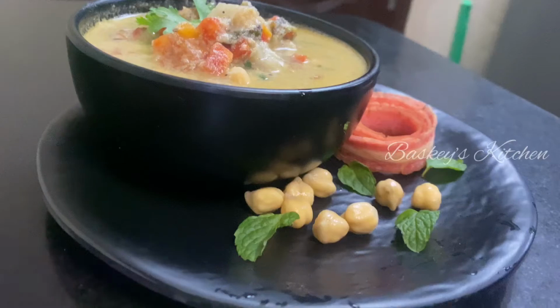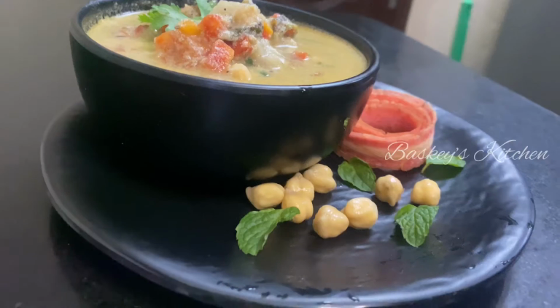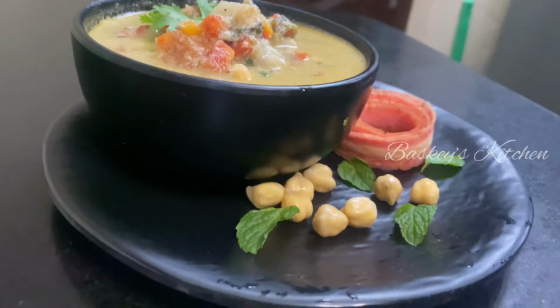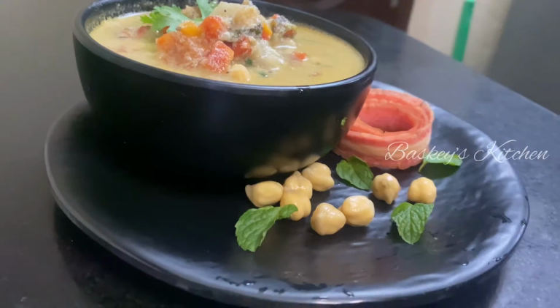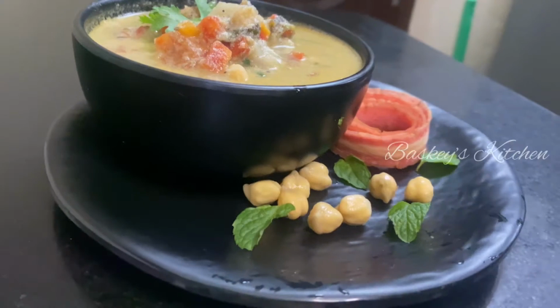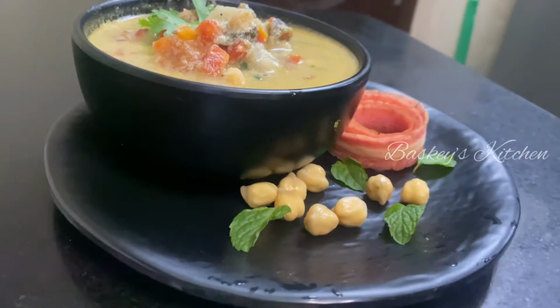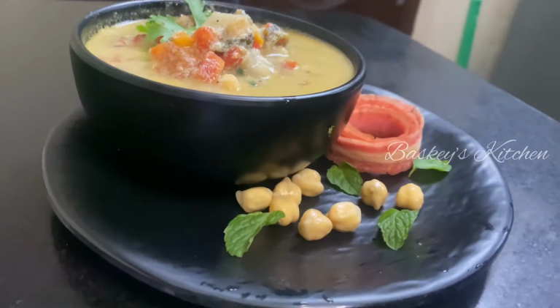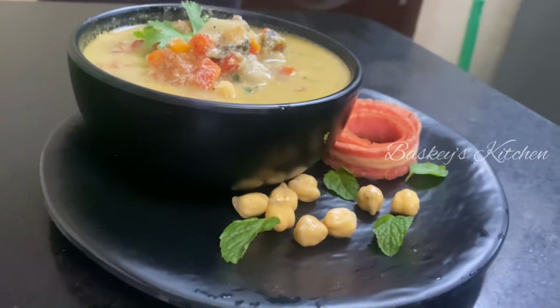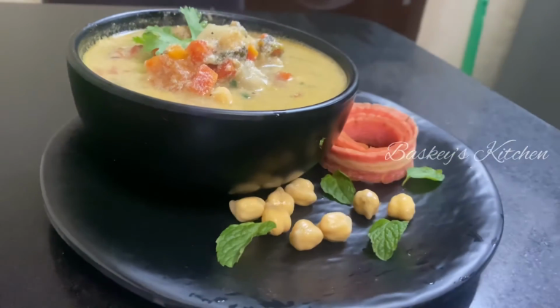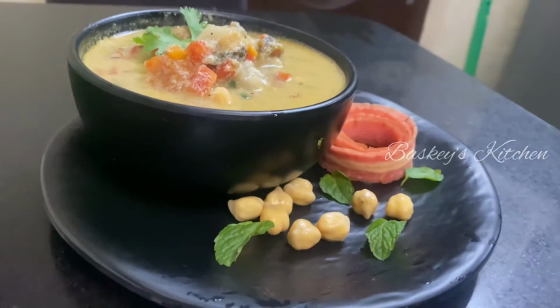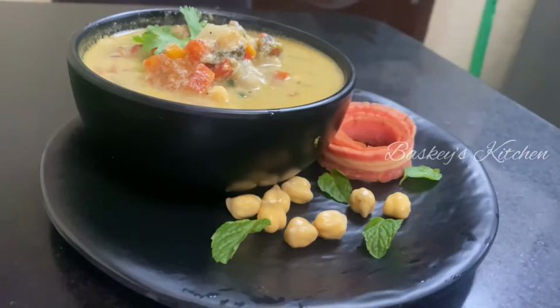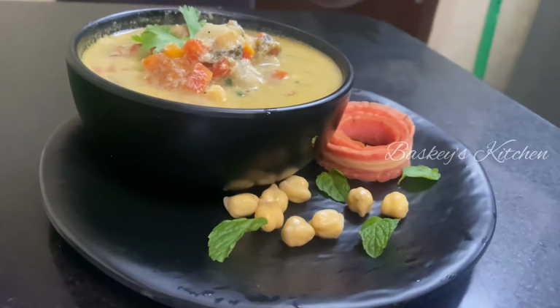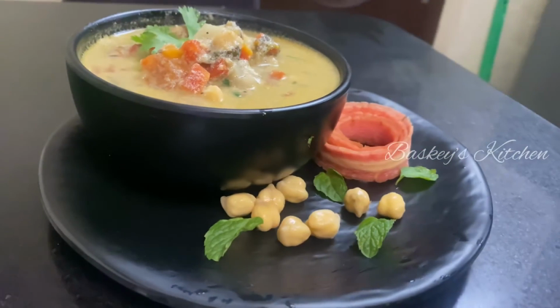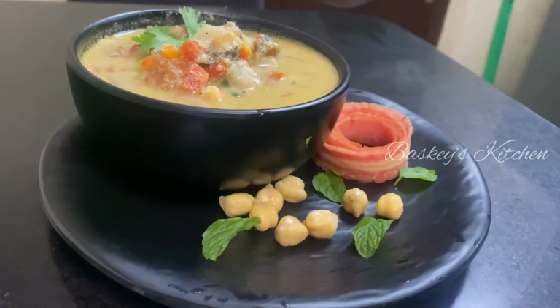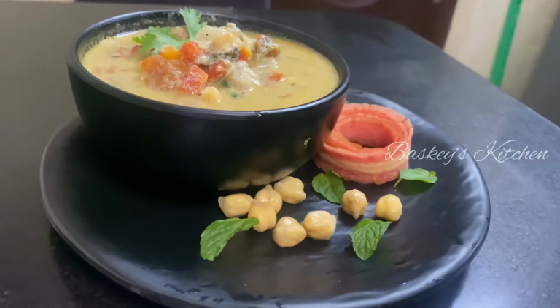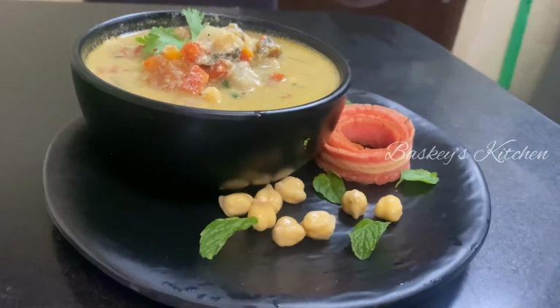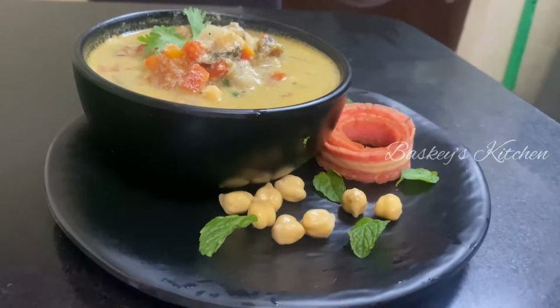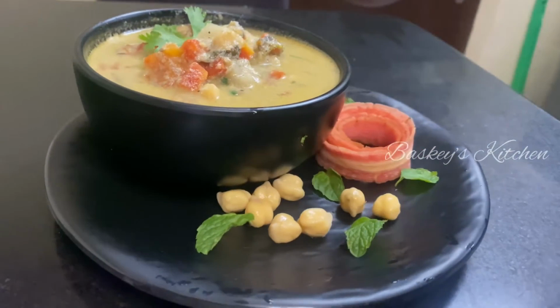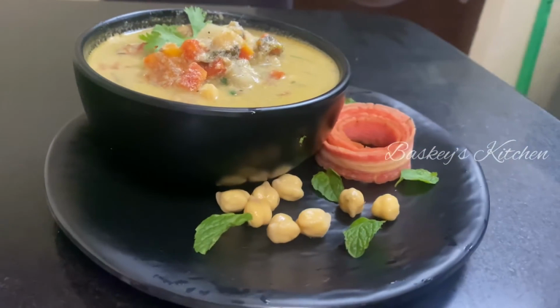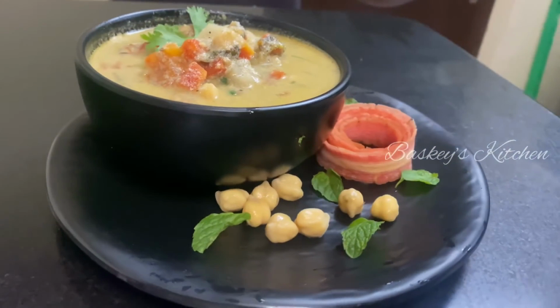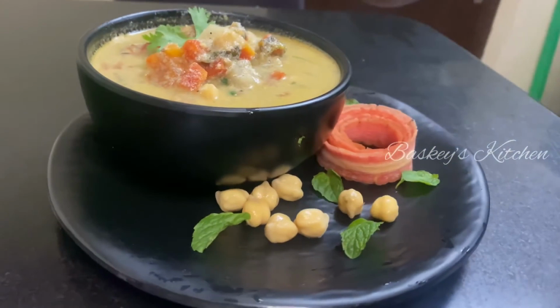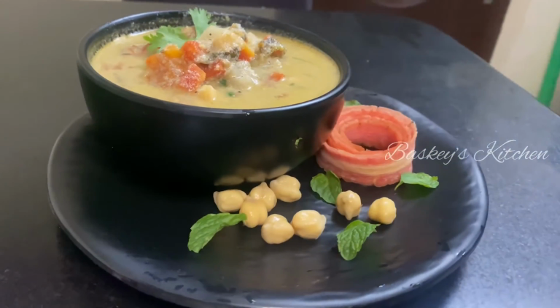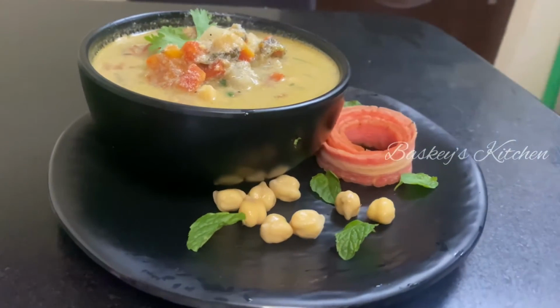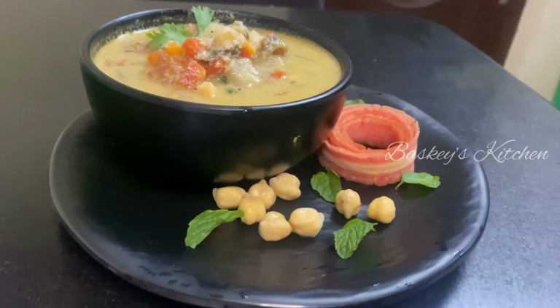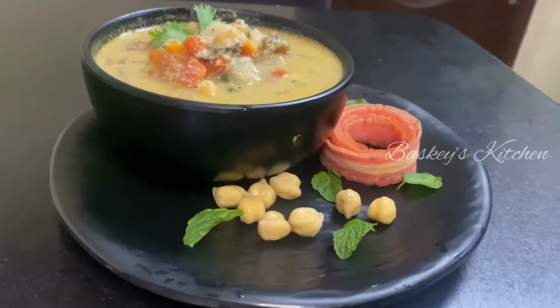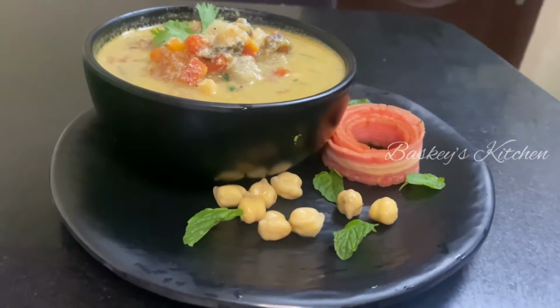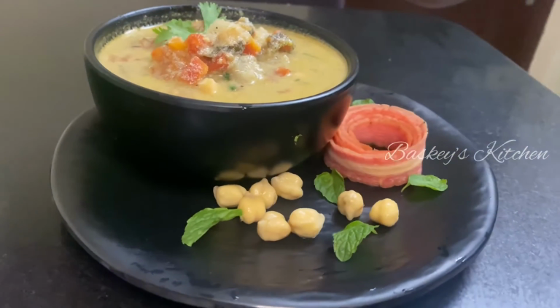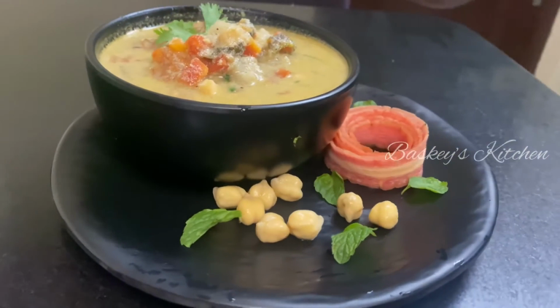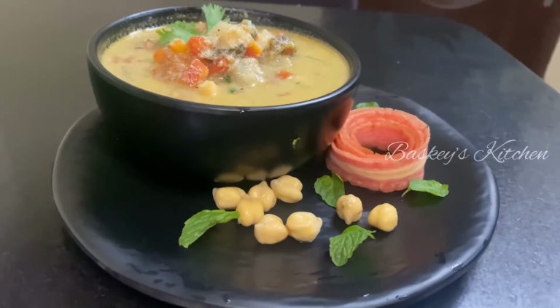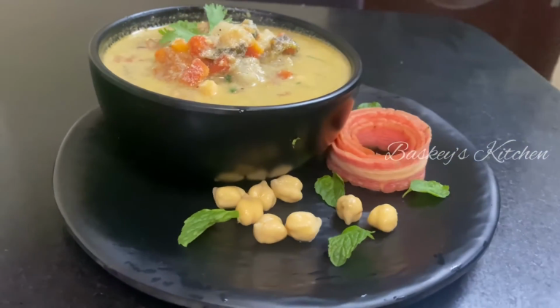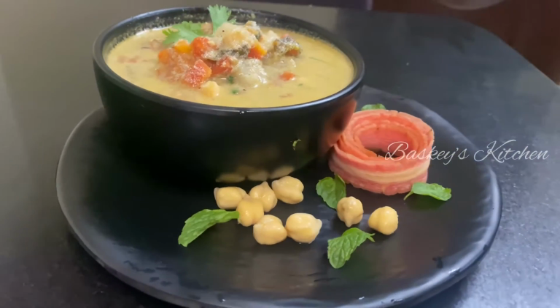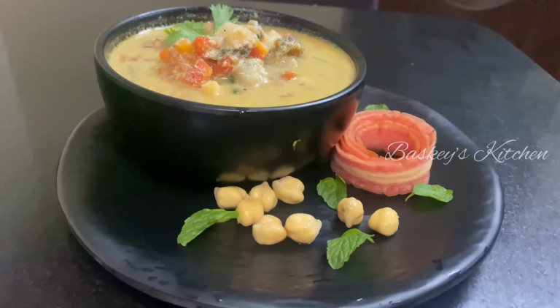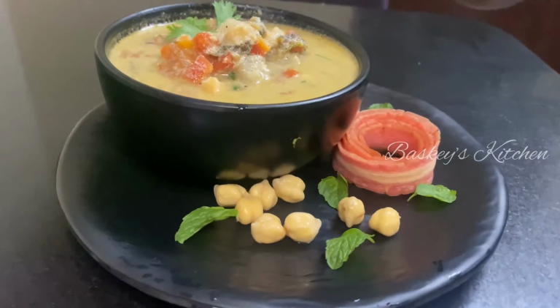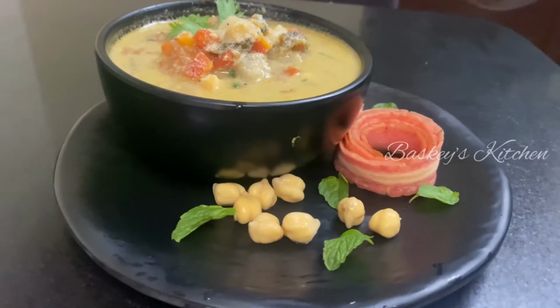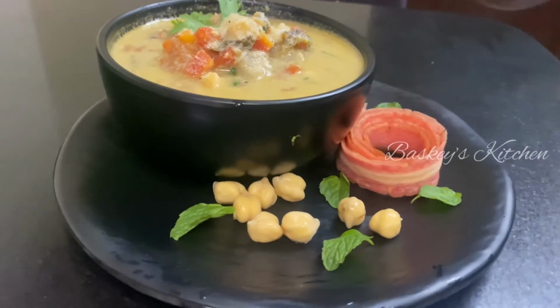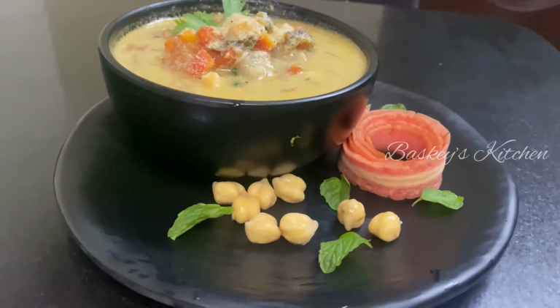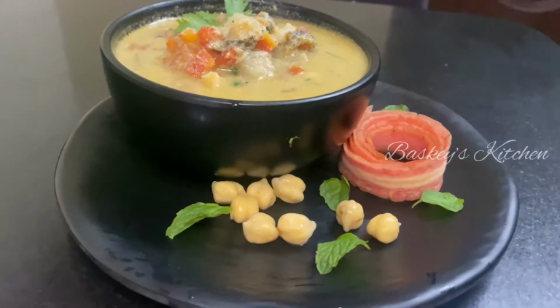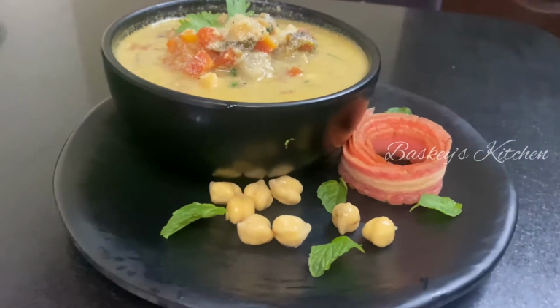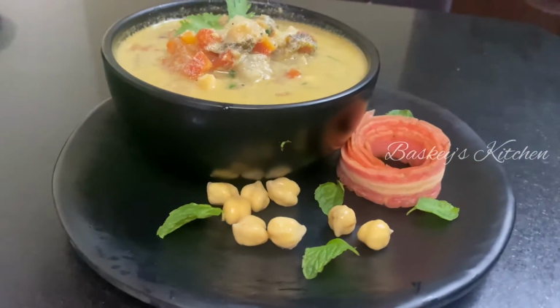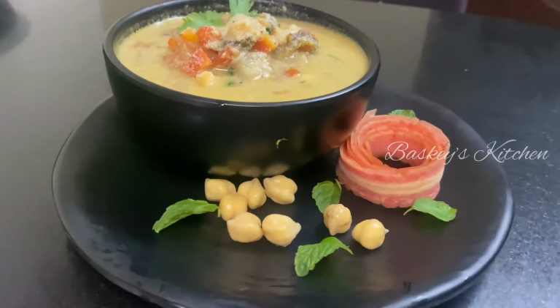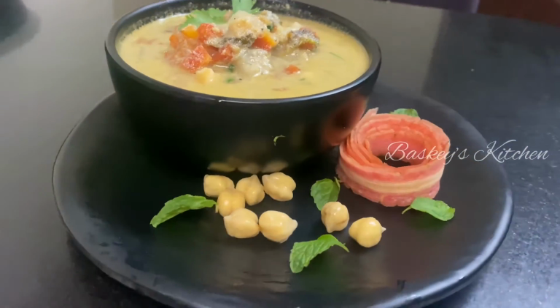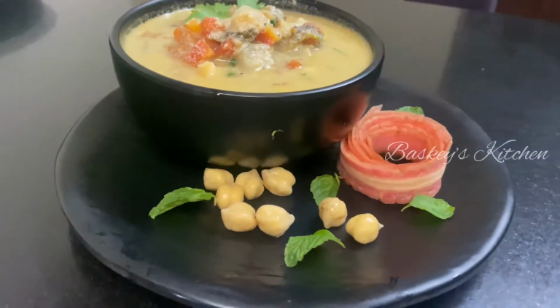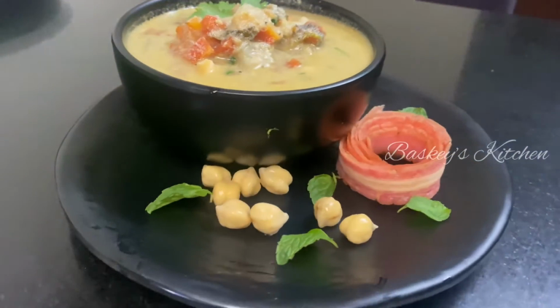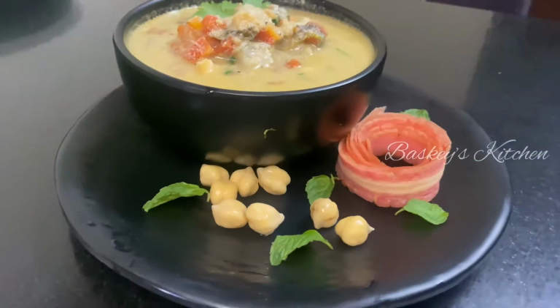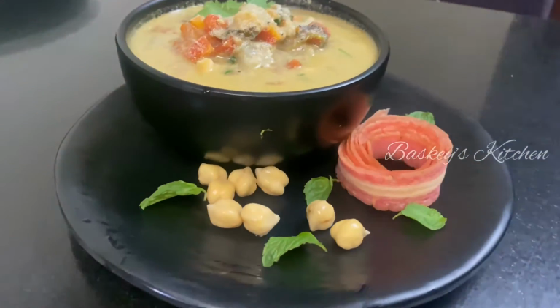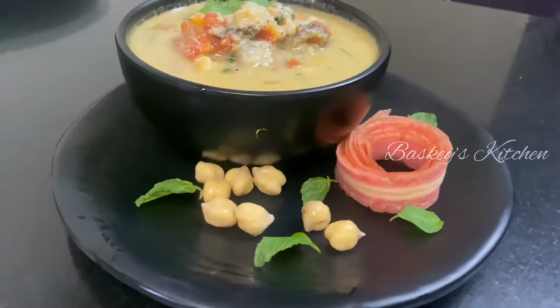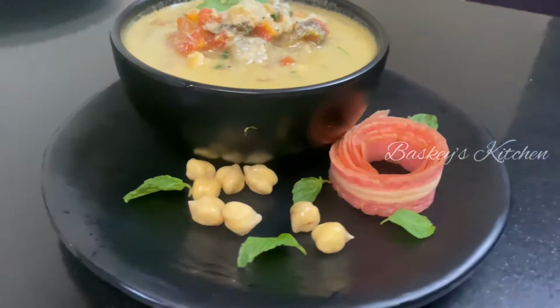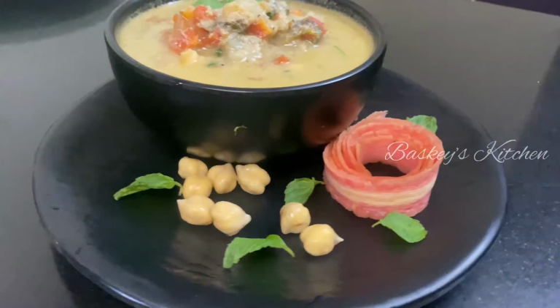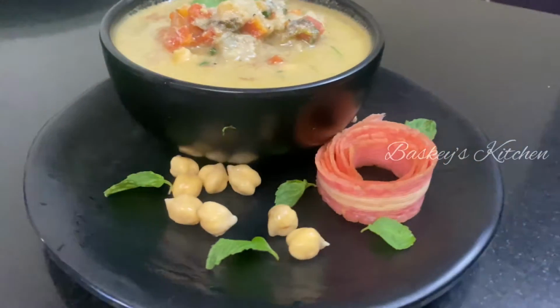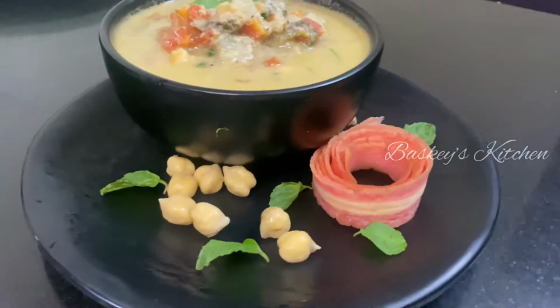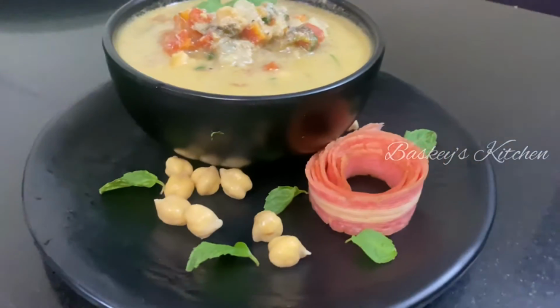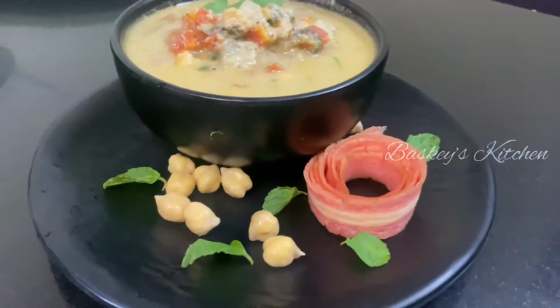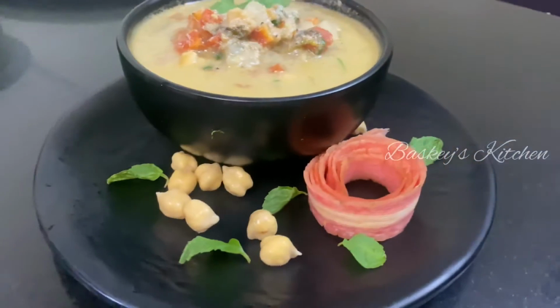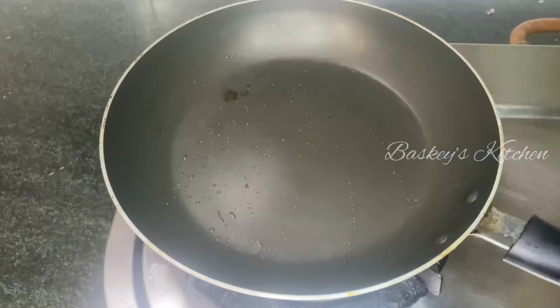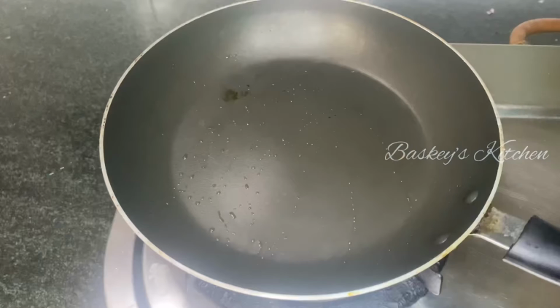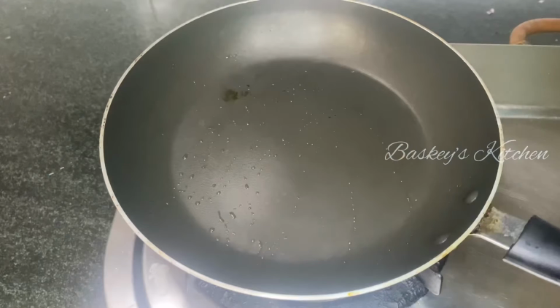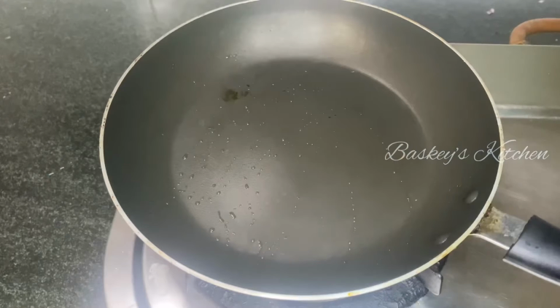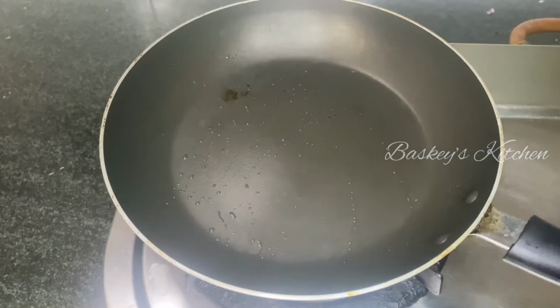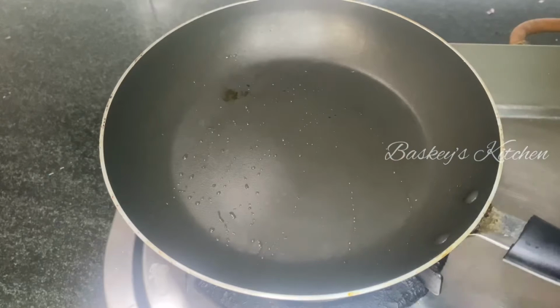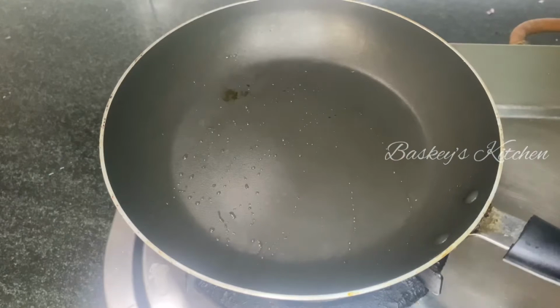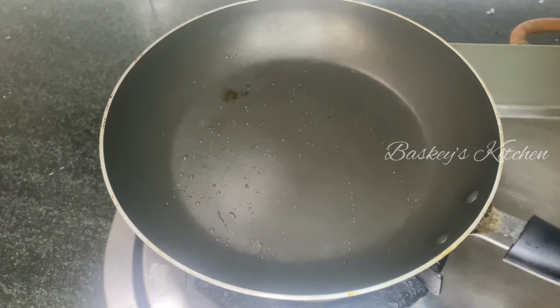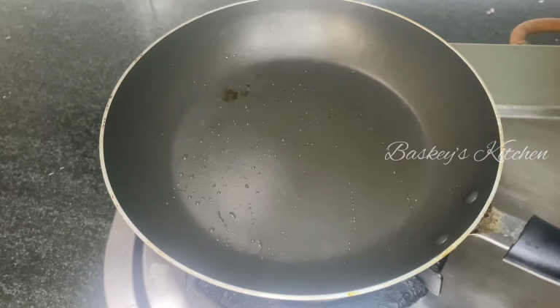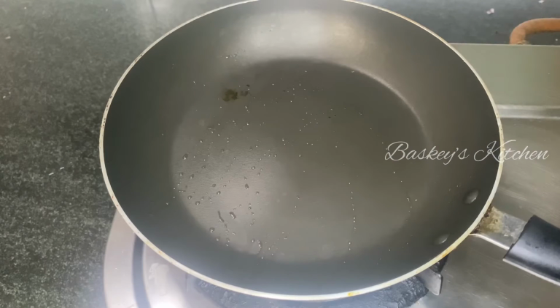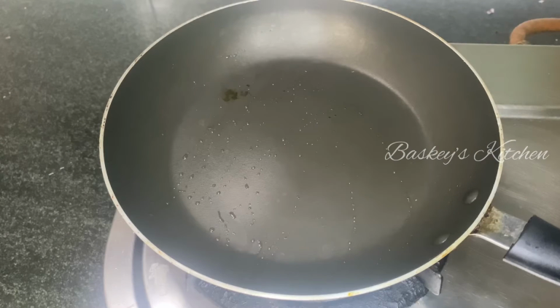Hi viewers, welcome to this channel. Vegetables are very good. Let's get started.